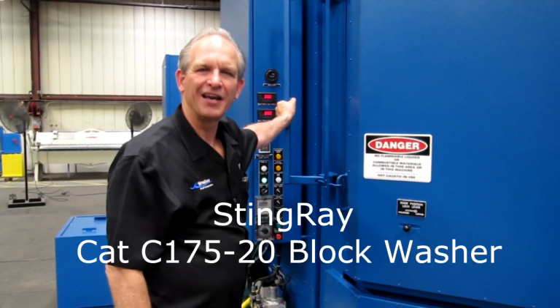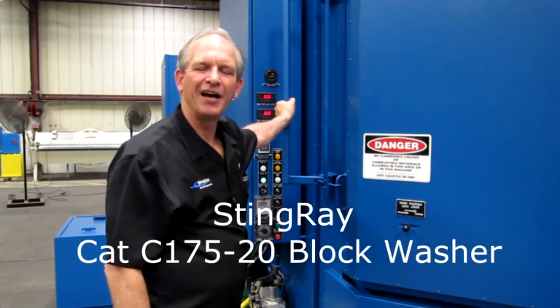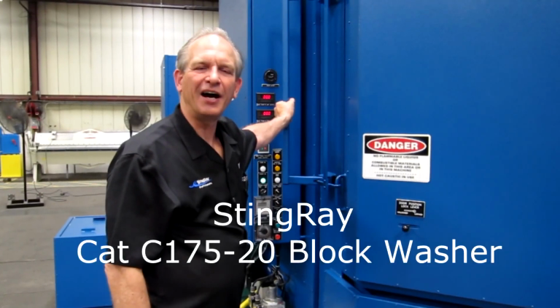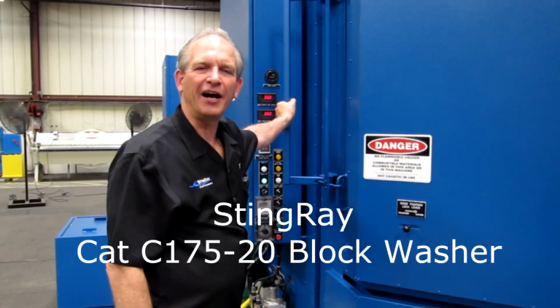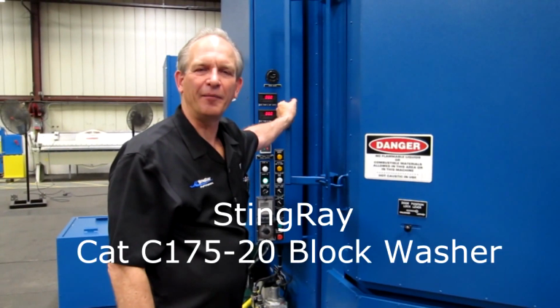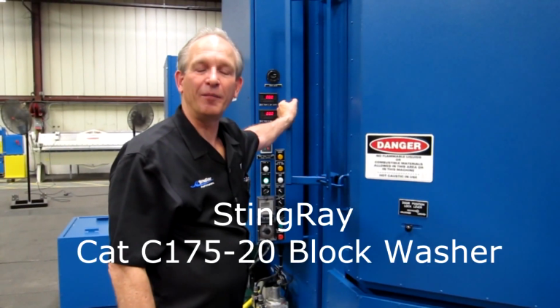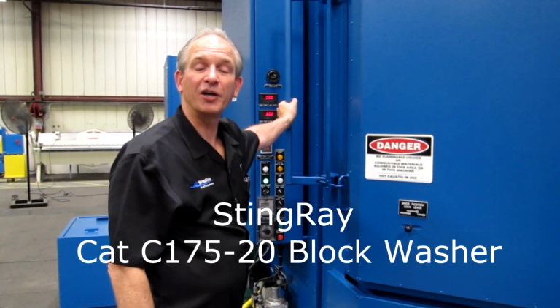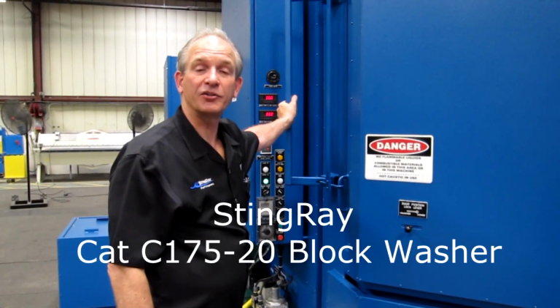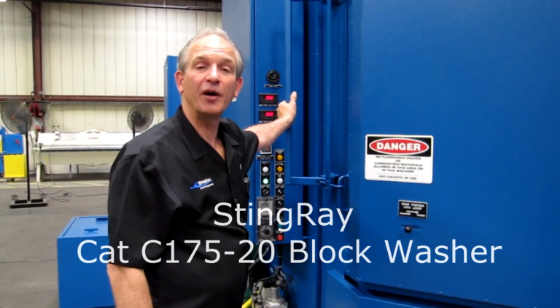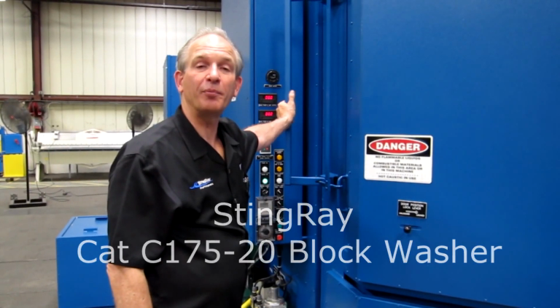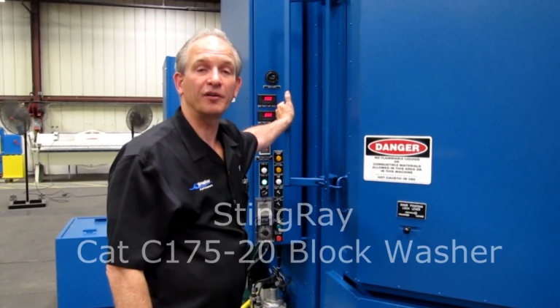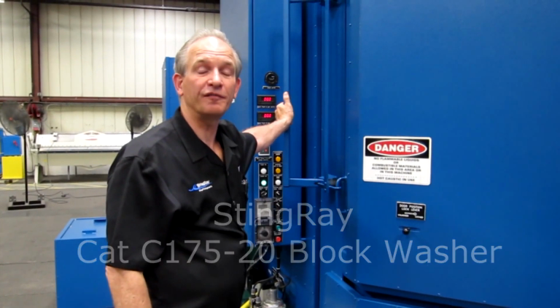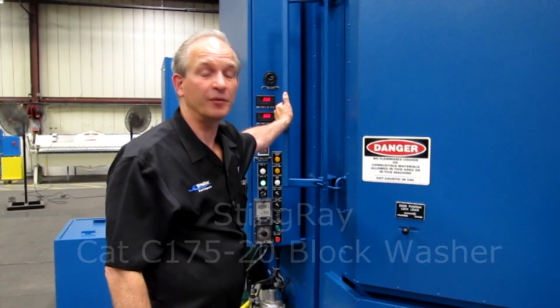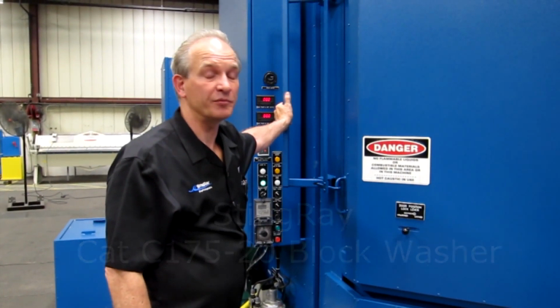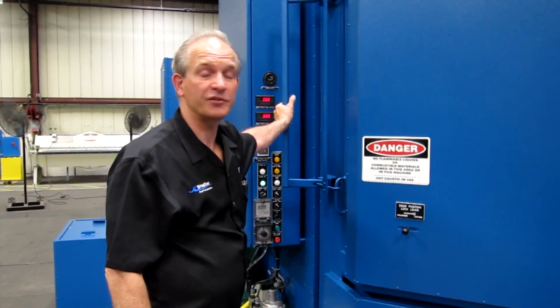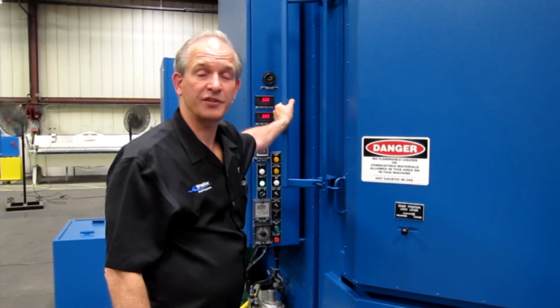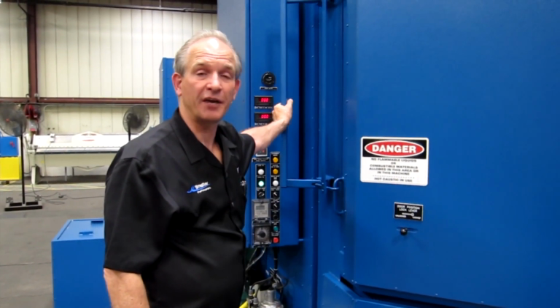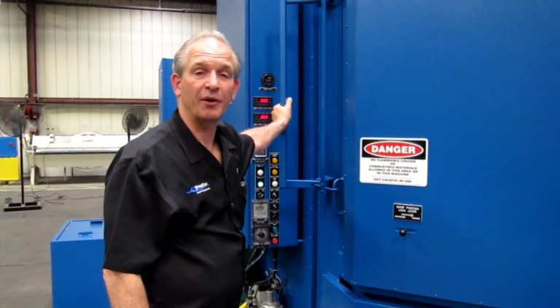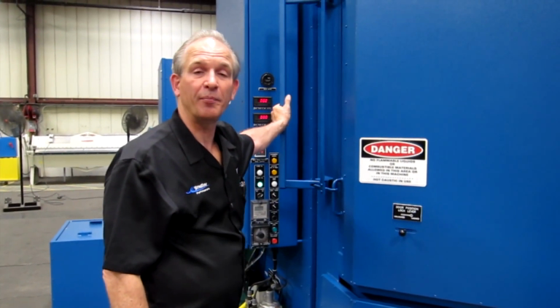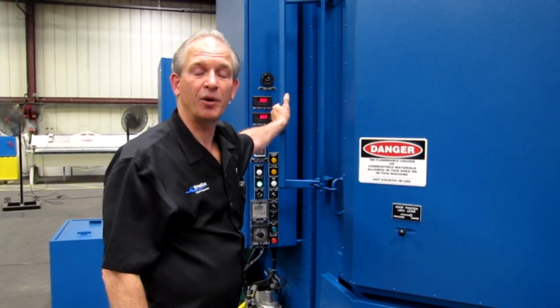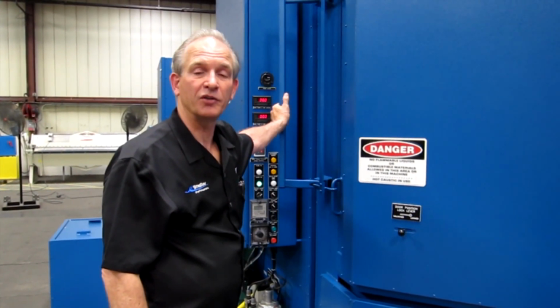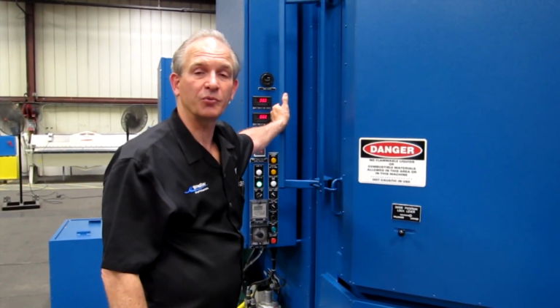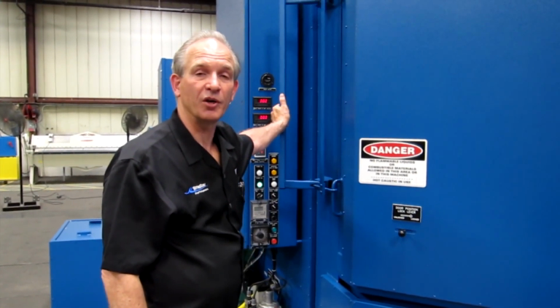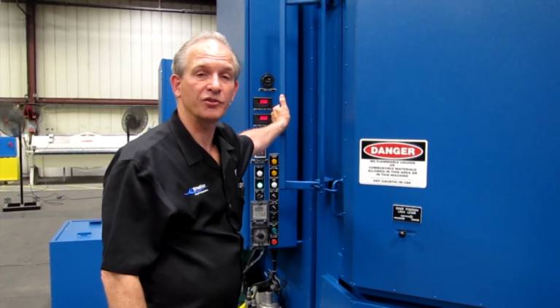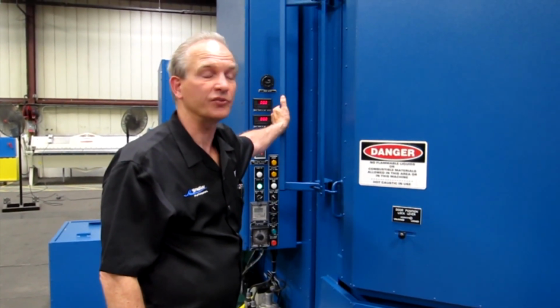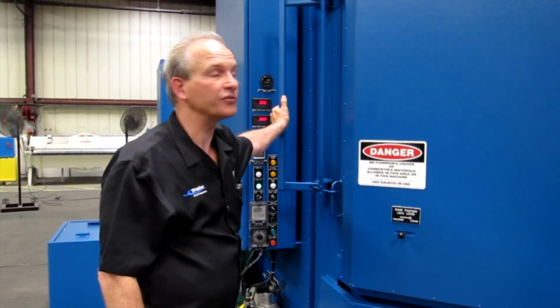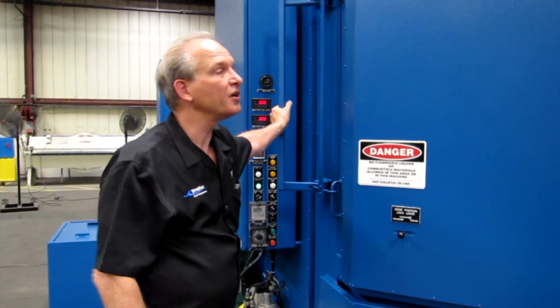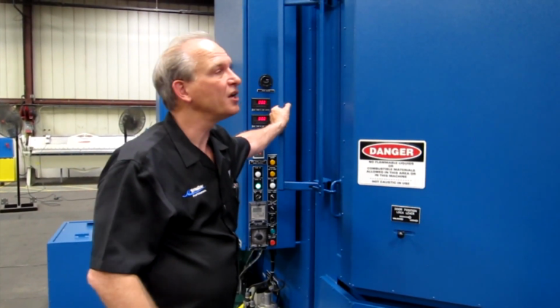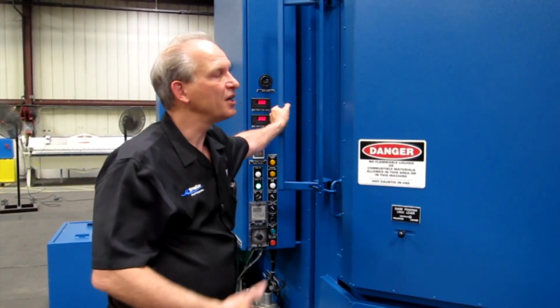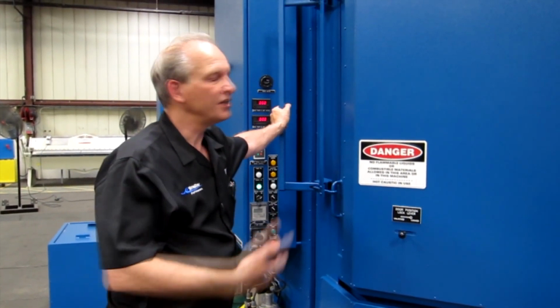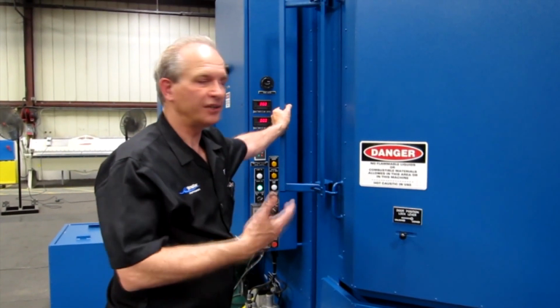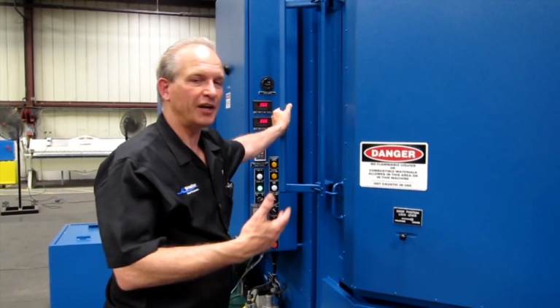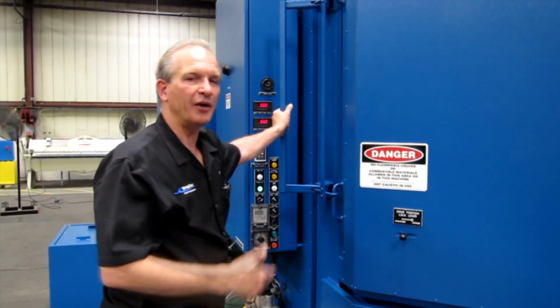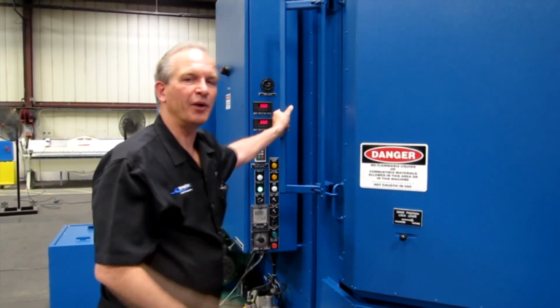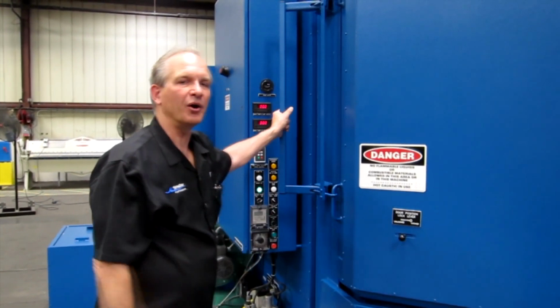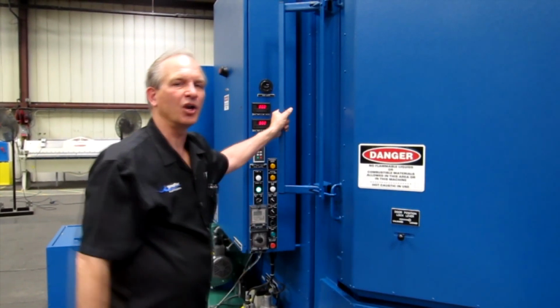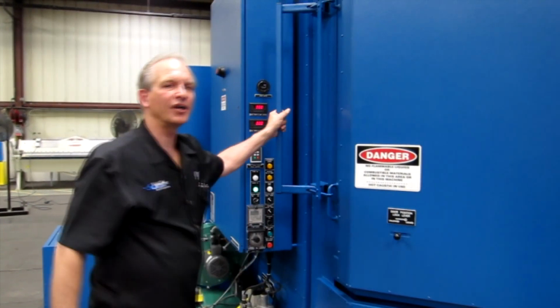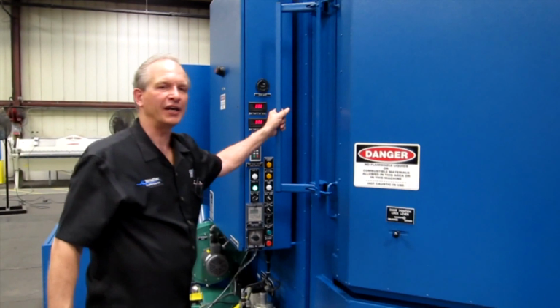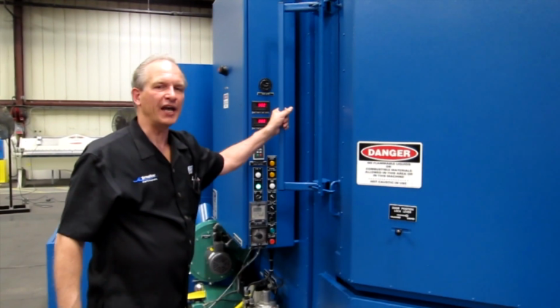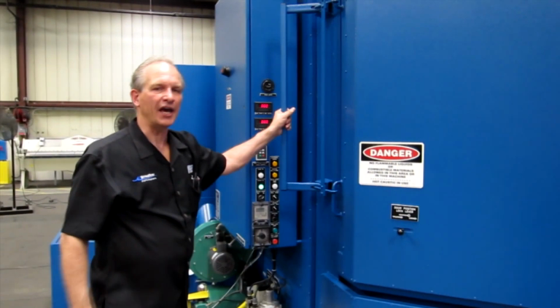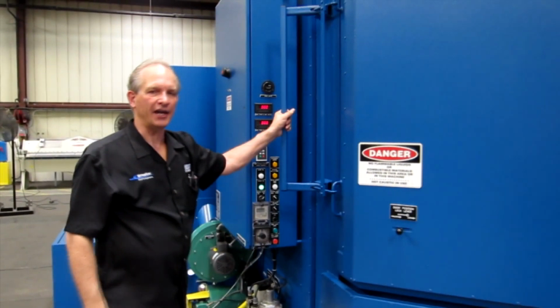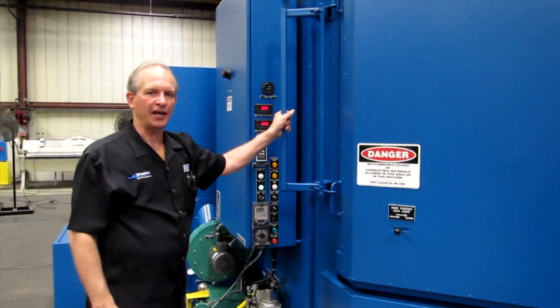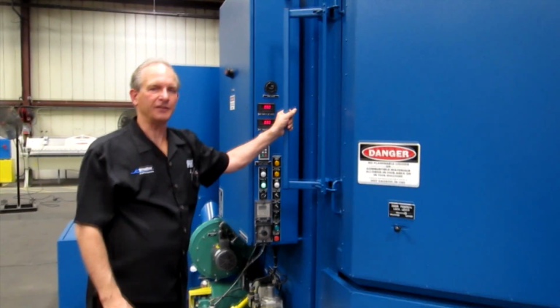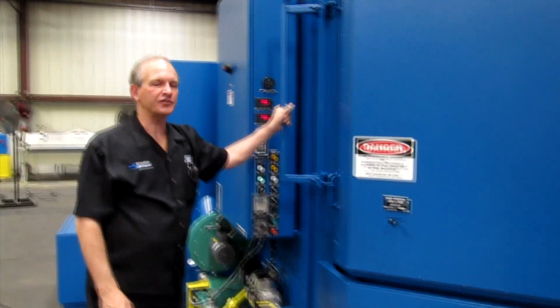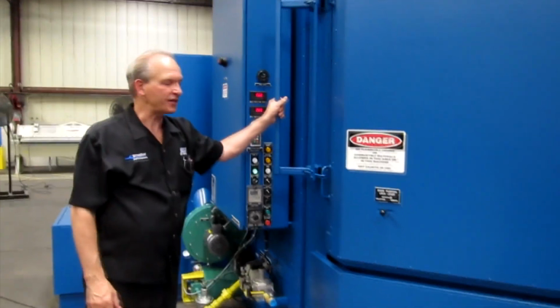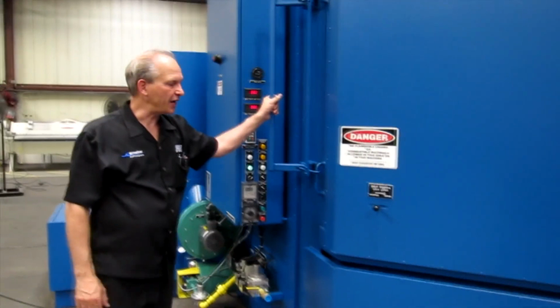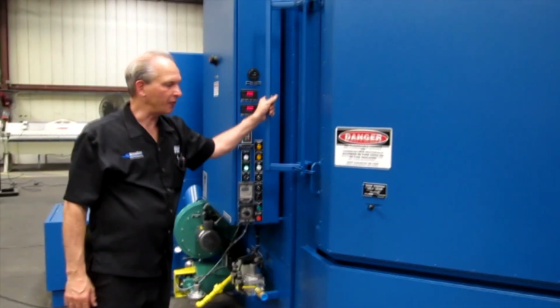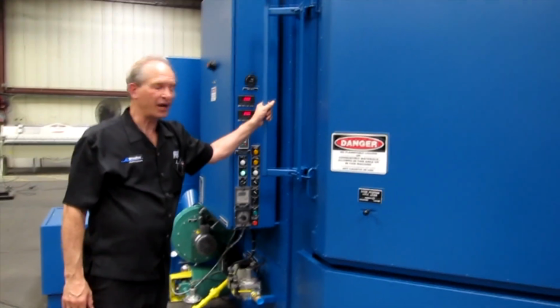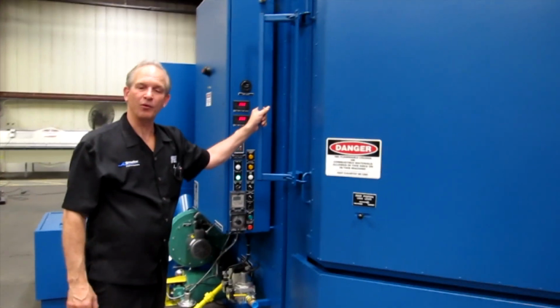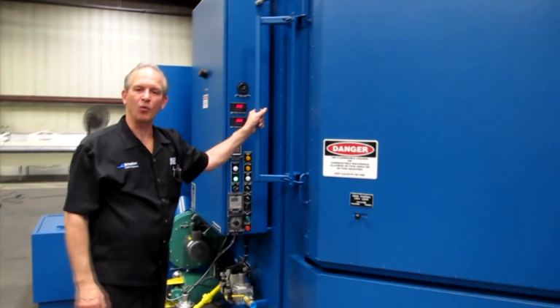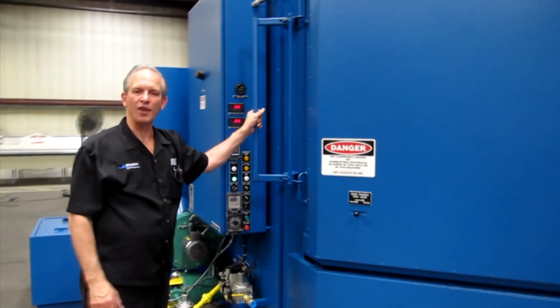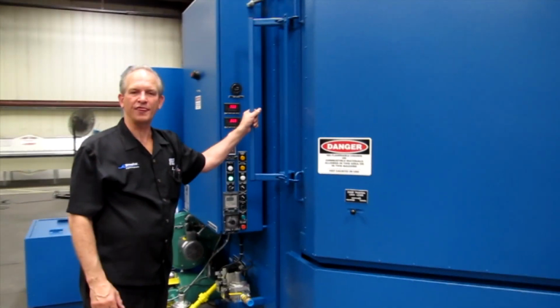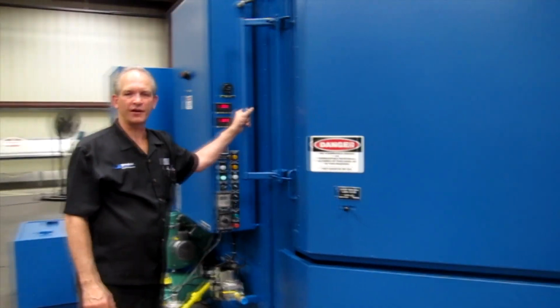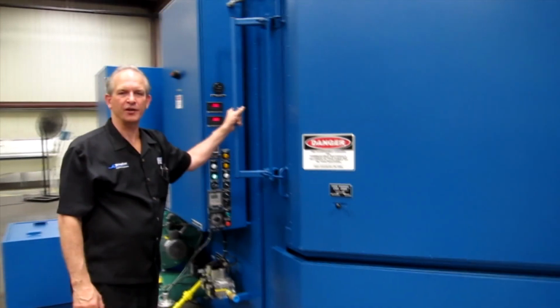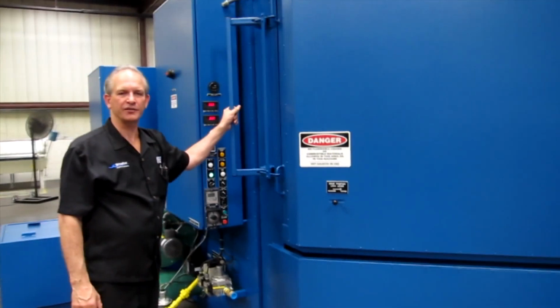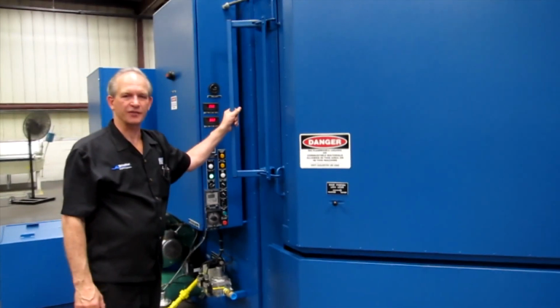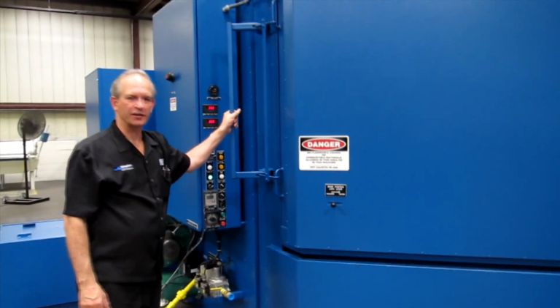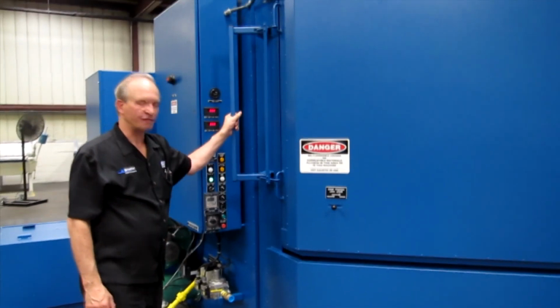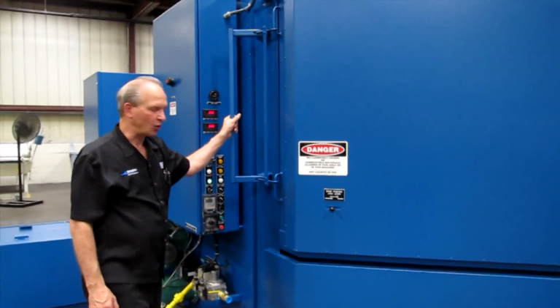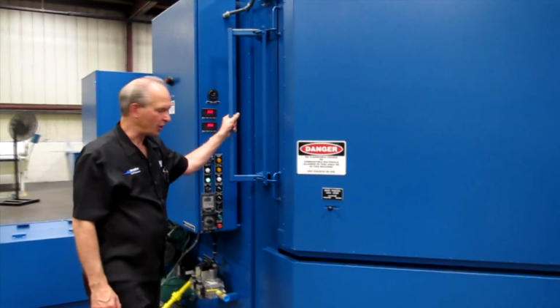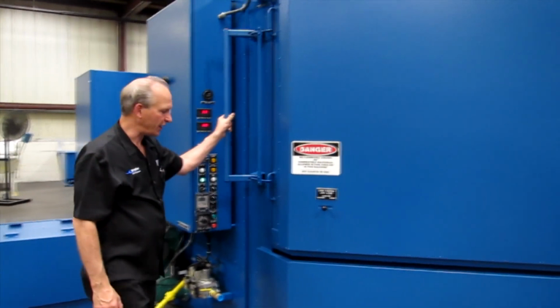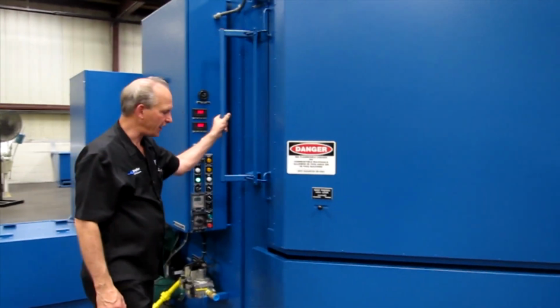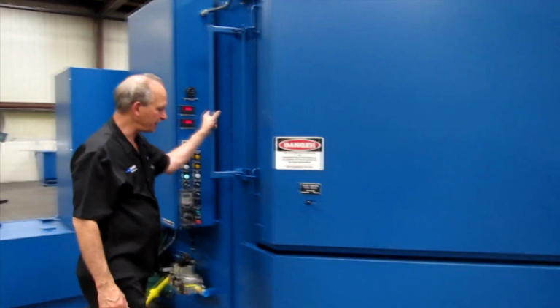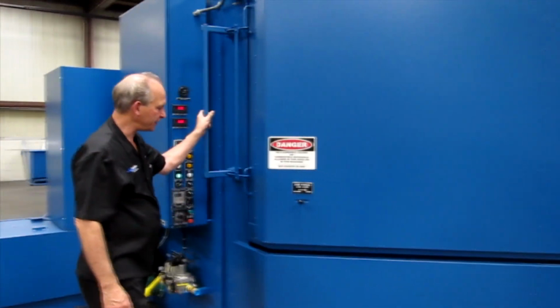I'm Mark Trepler from Stingray Parts Washers. Today we are looking at a Stingray 136-48.